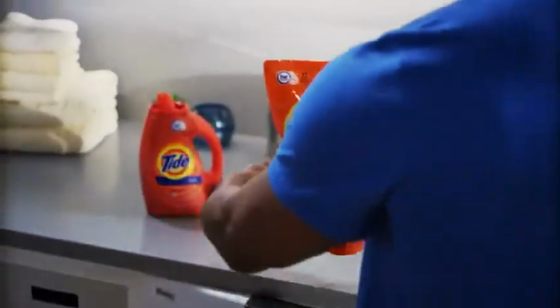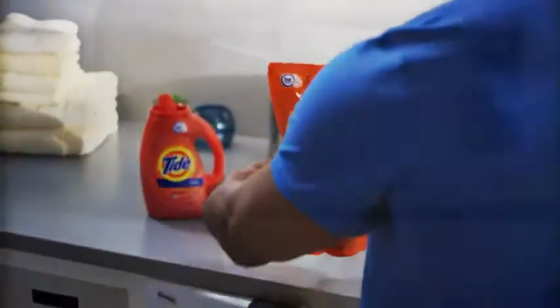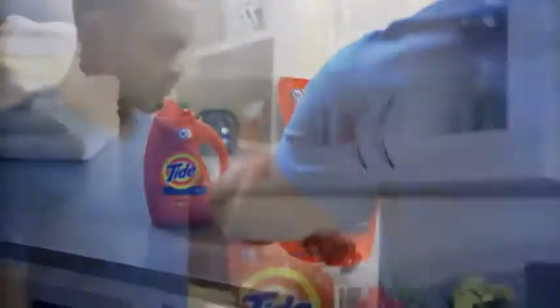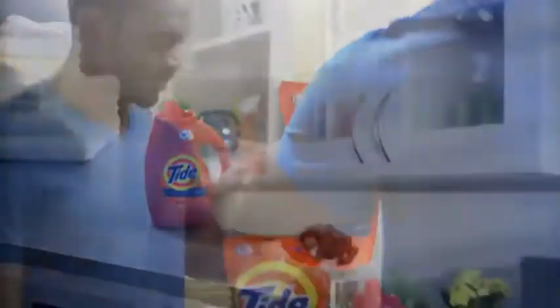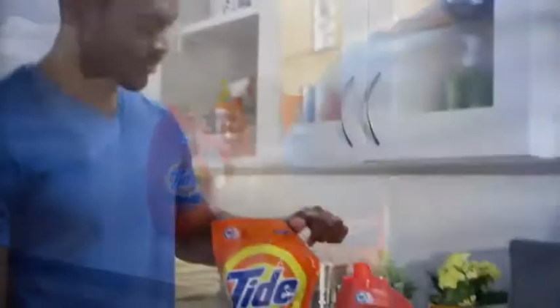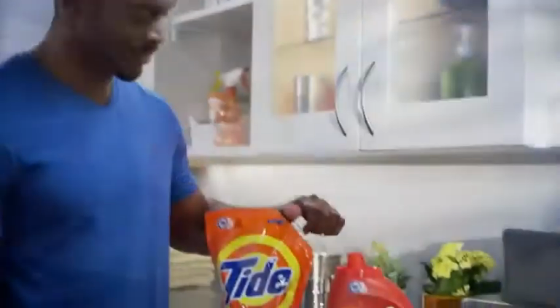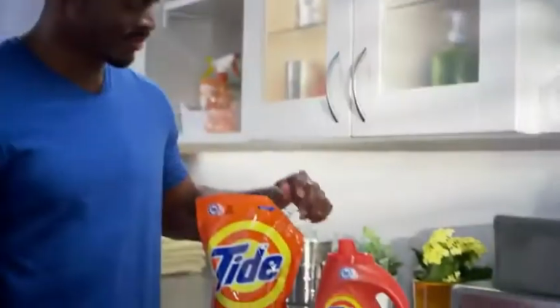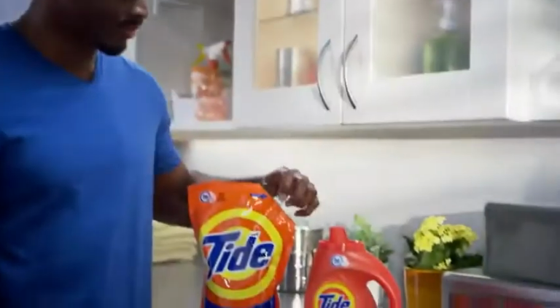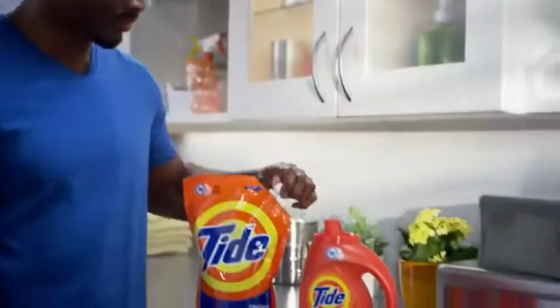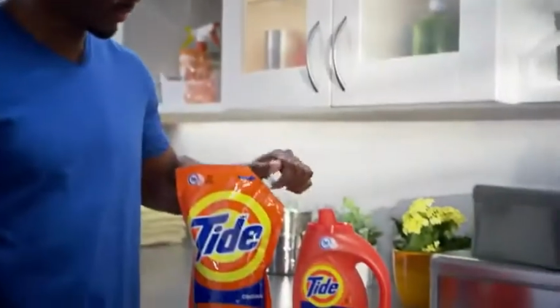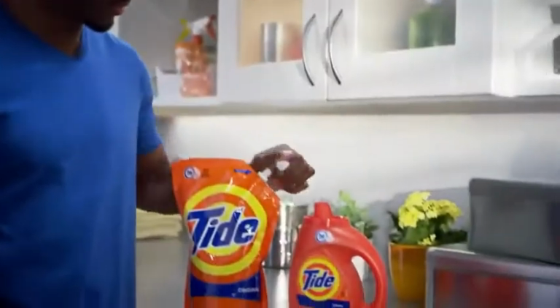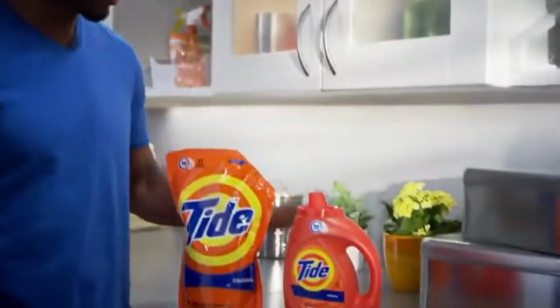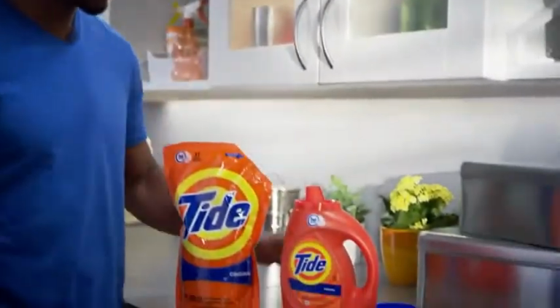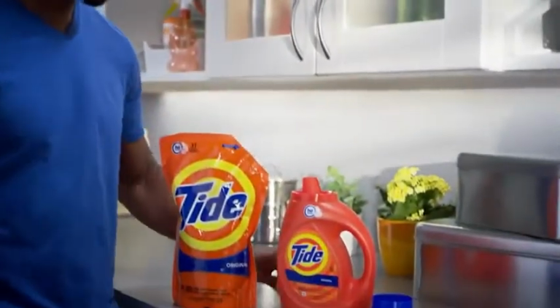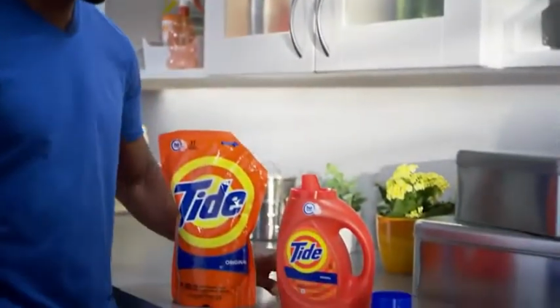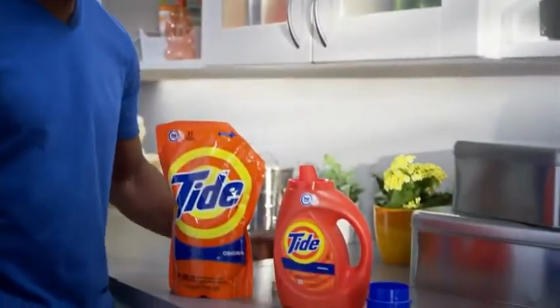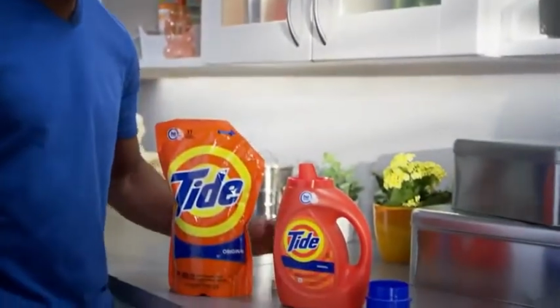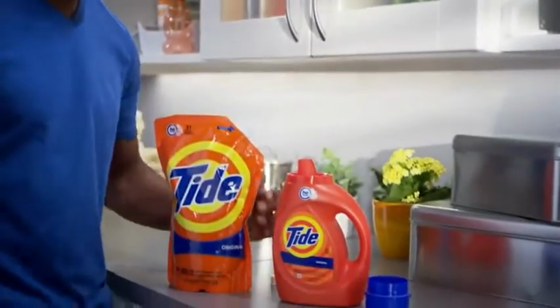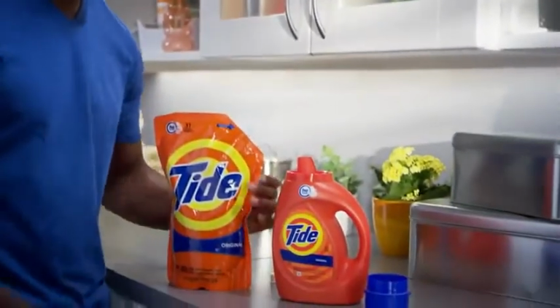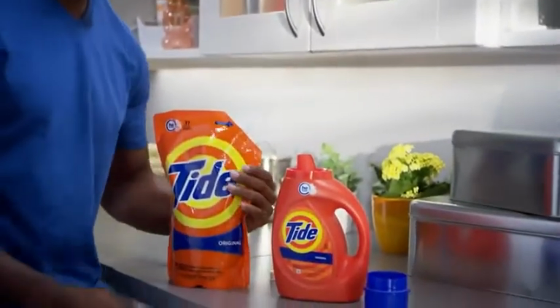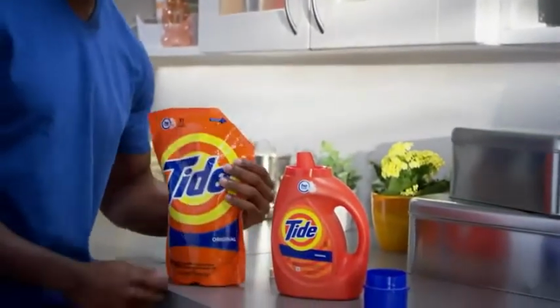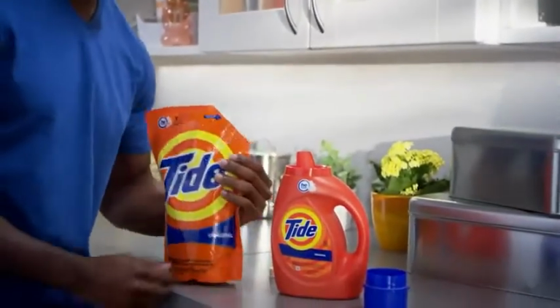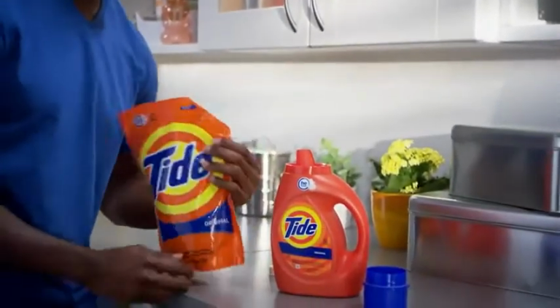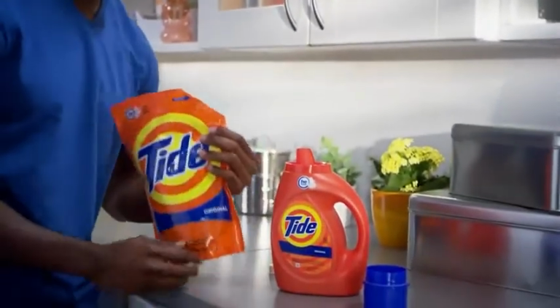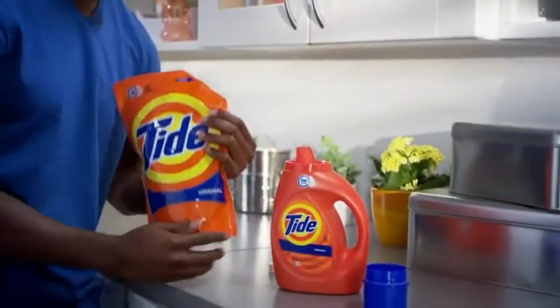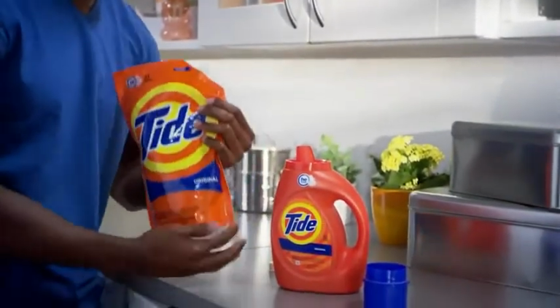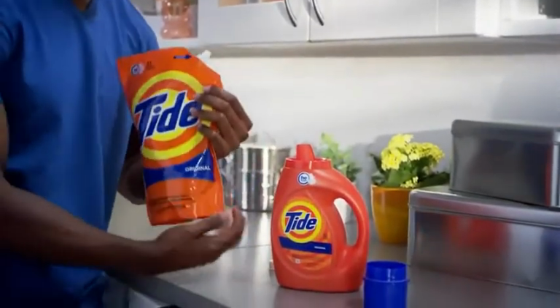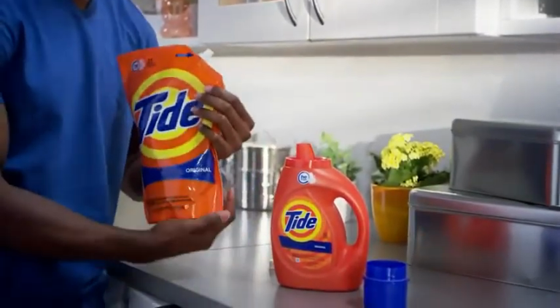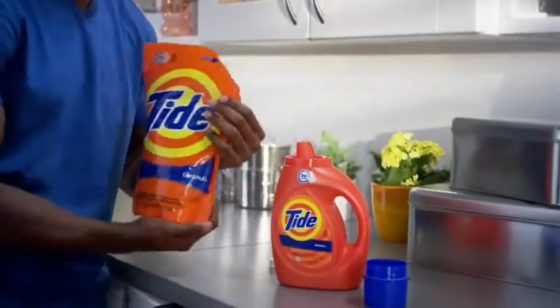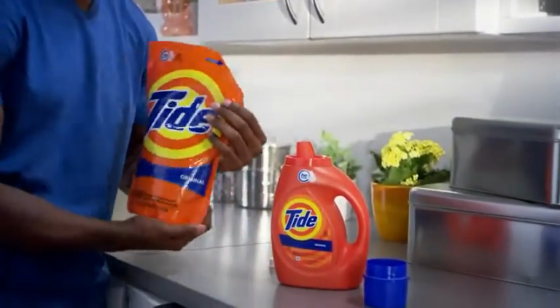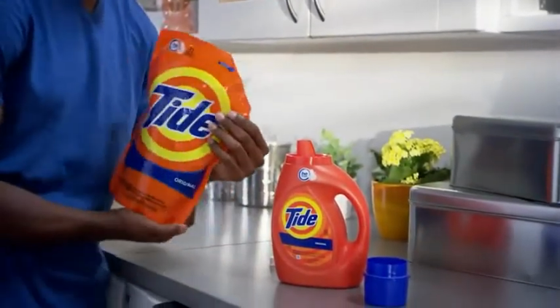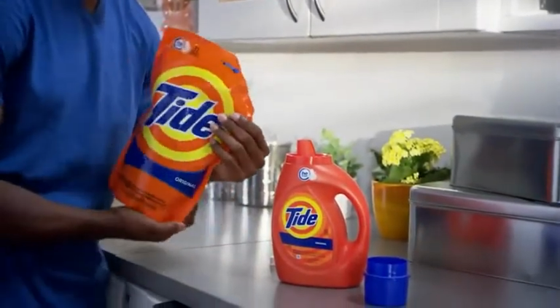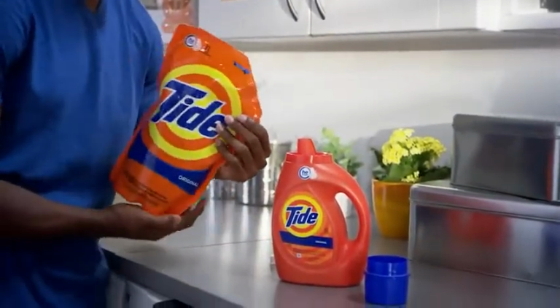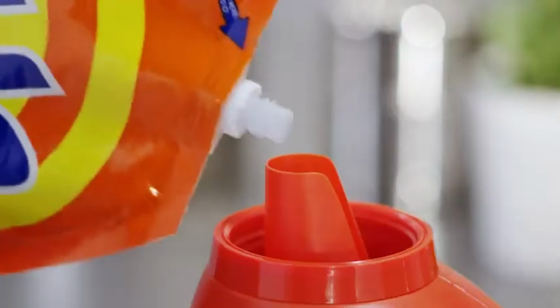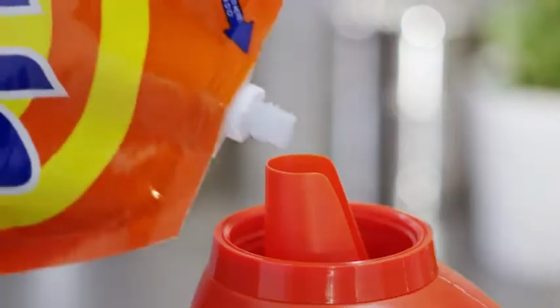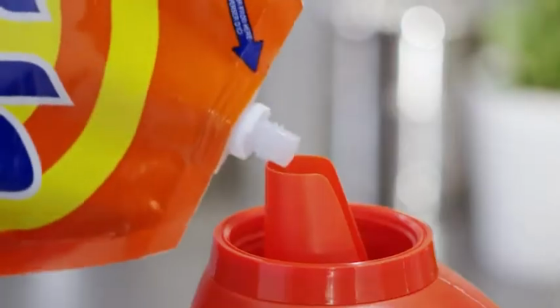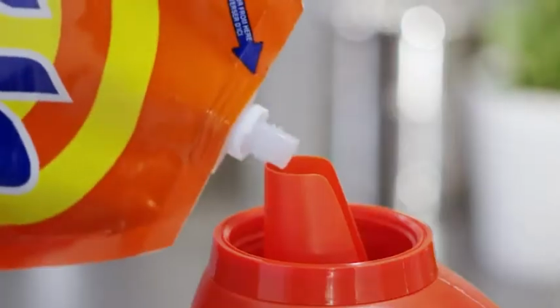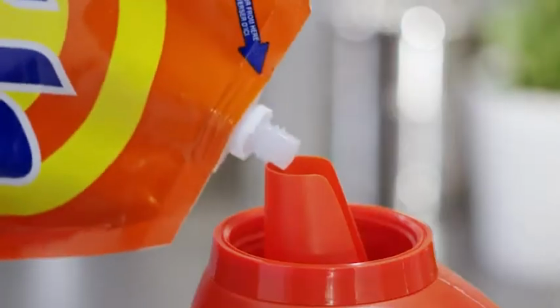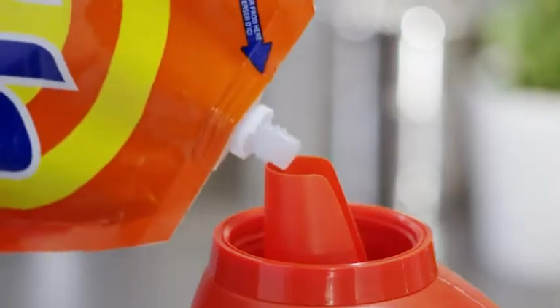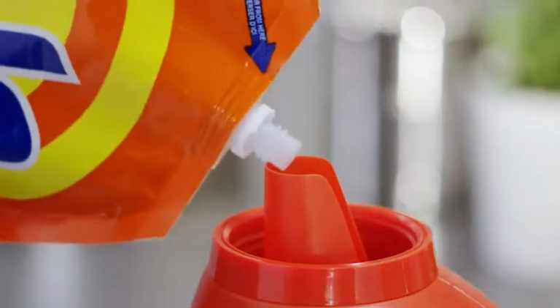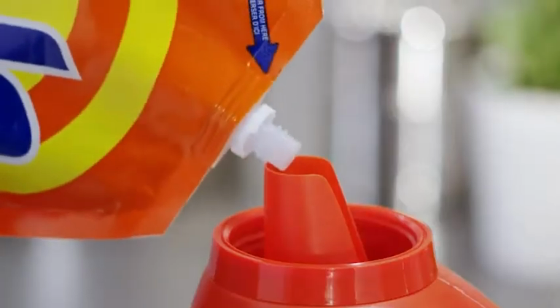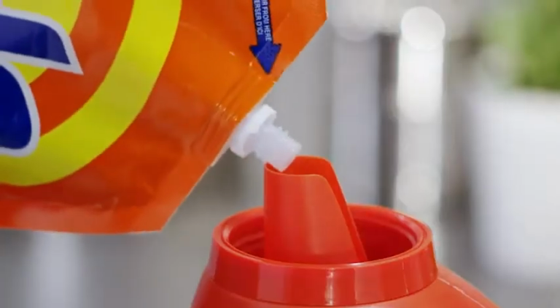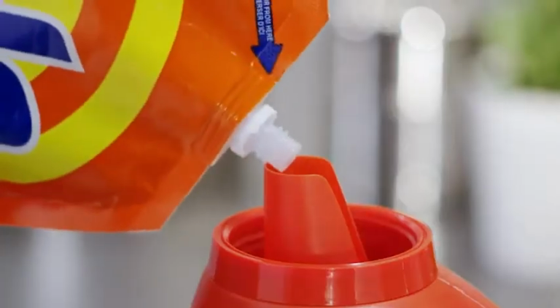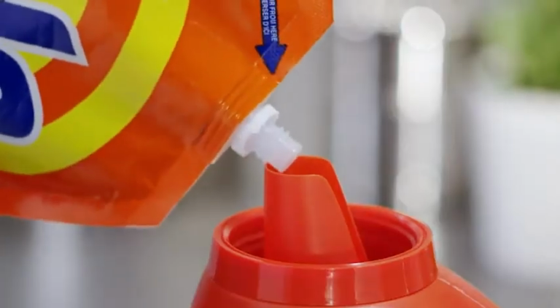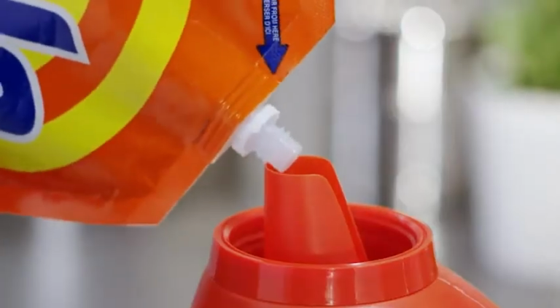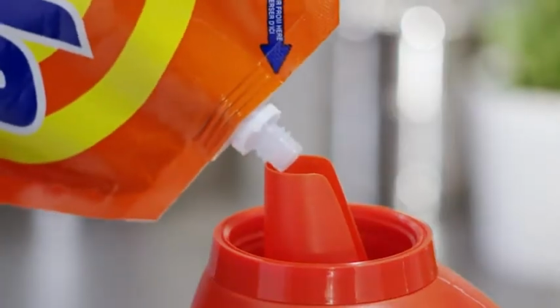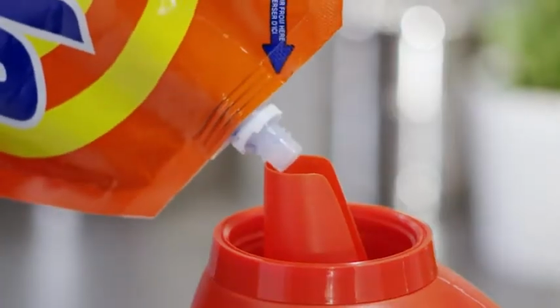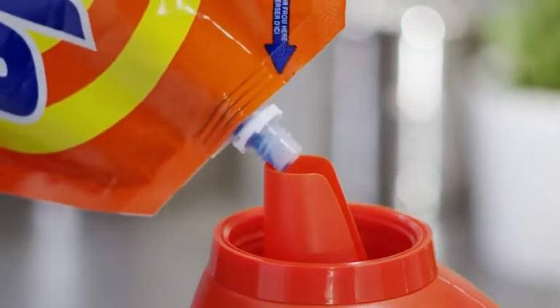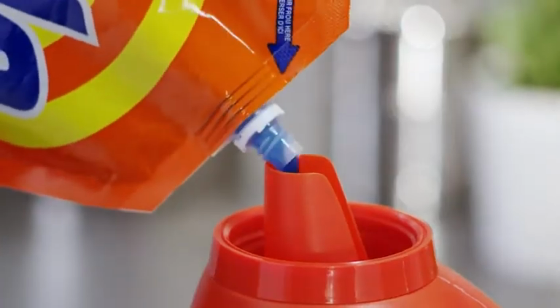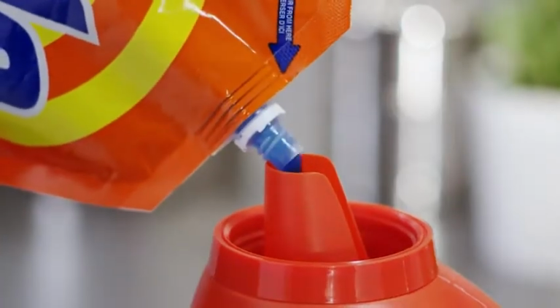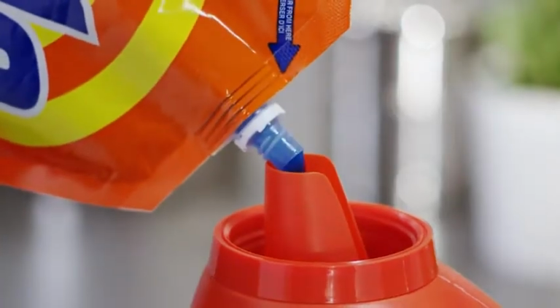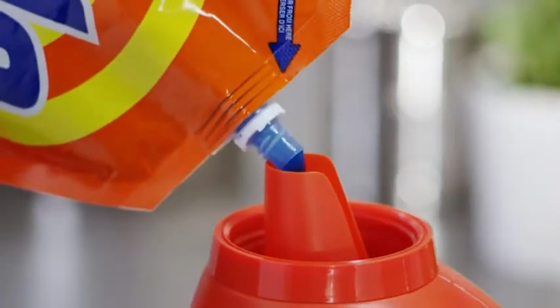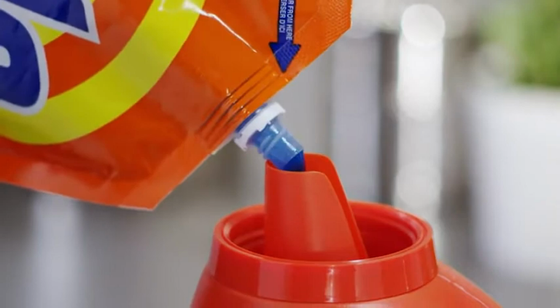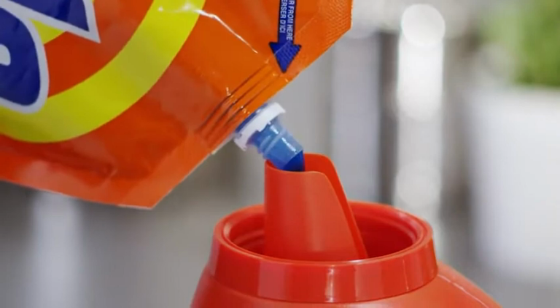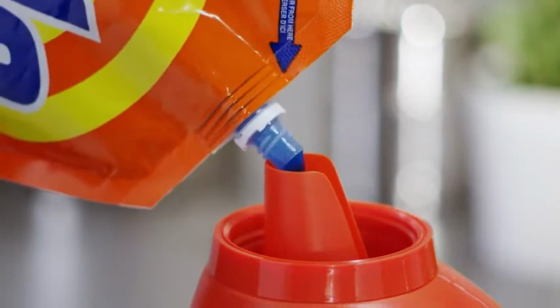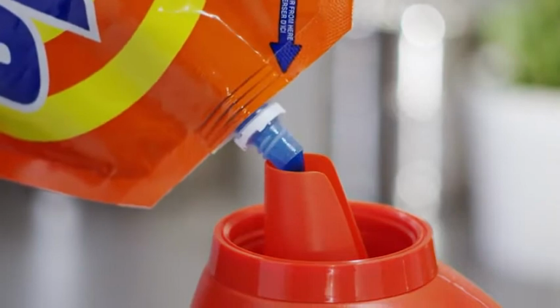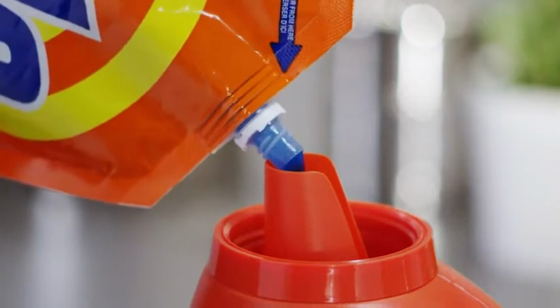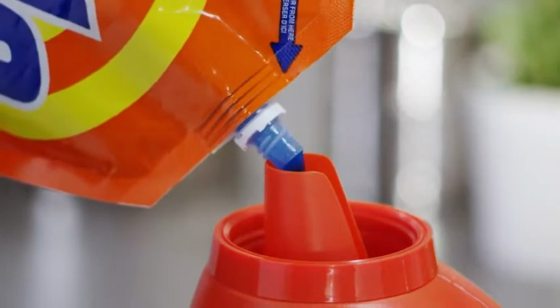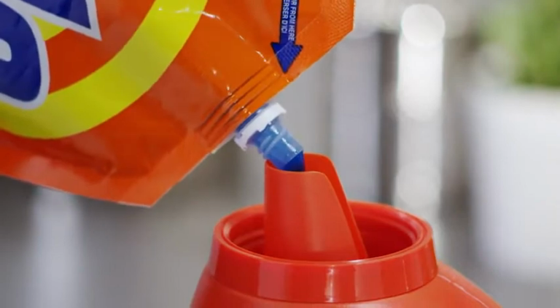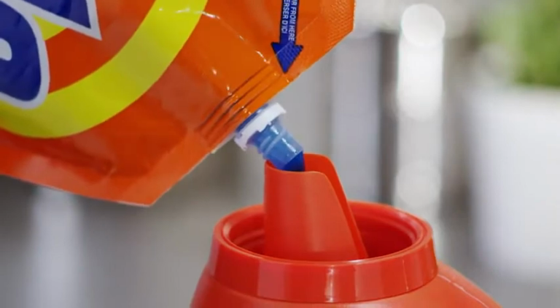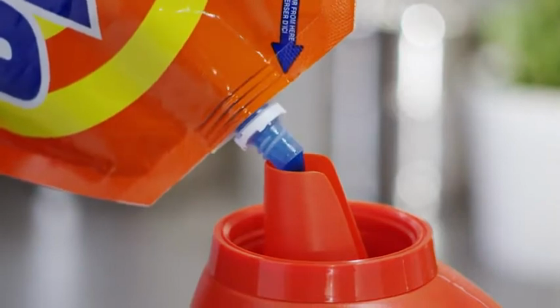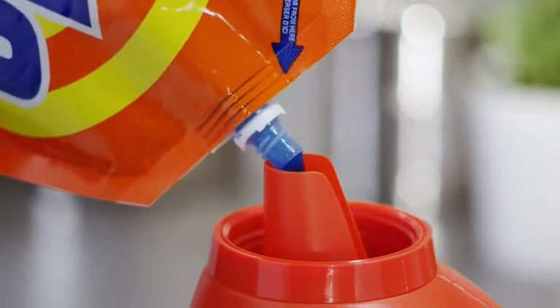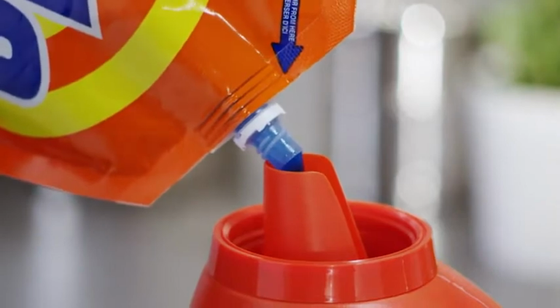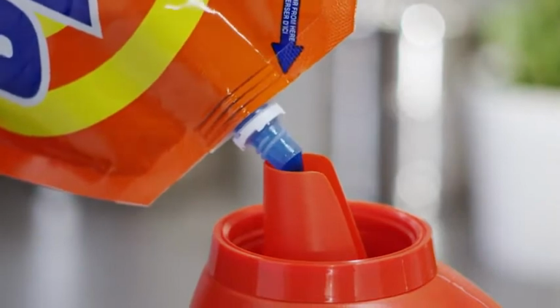You seriously just twist the cap to open it. You got this, then pour. It's easy and mess-free.